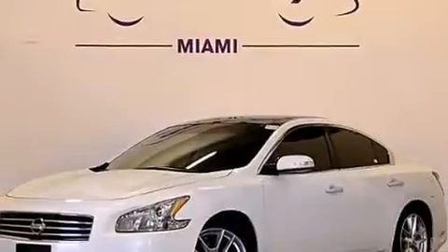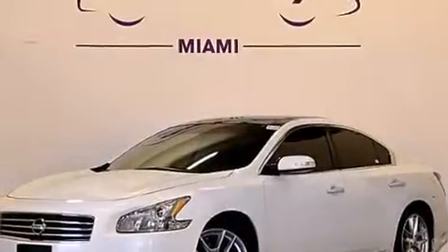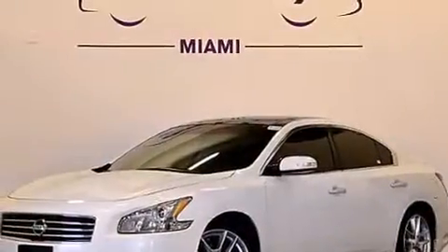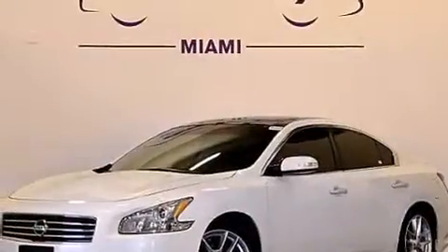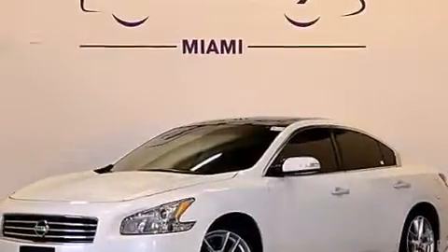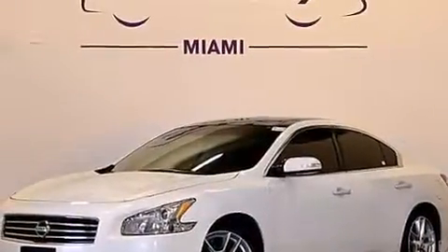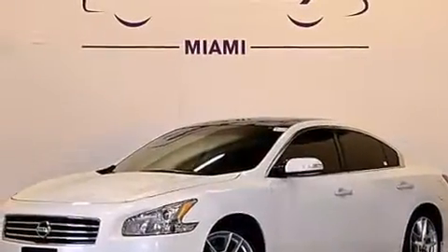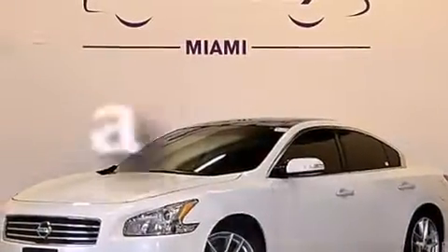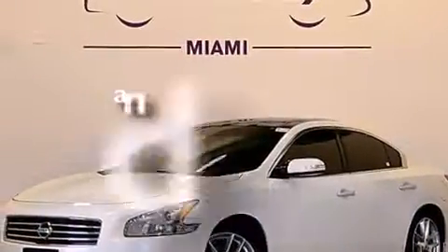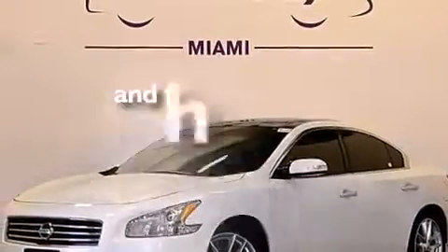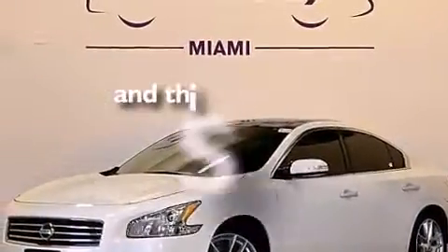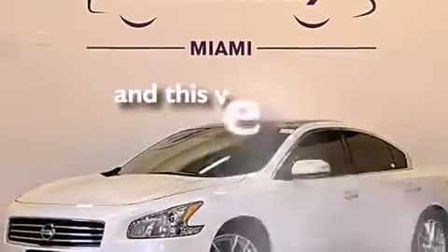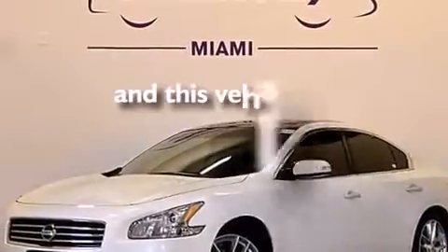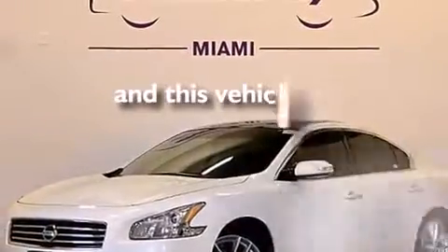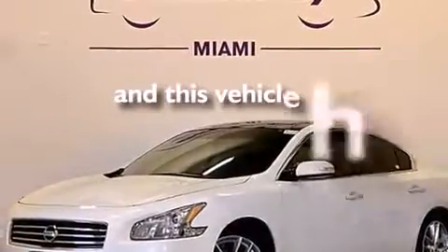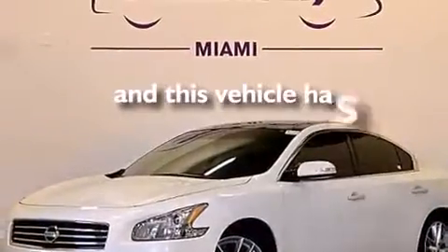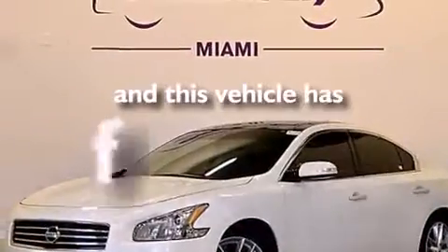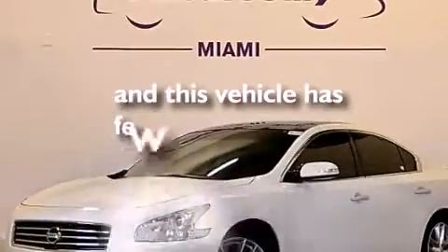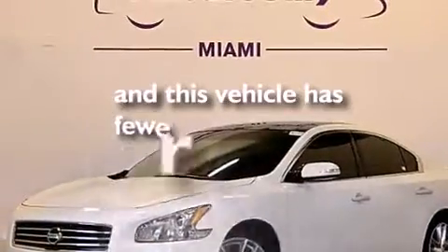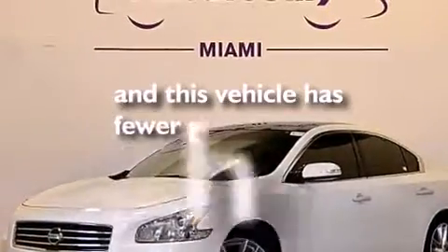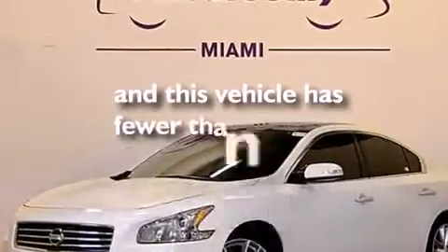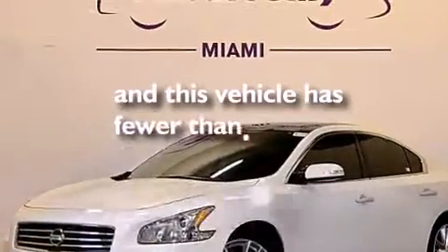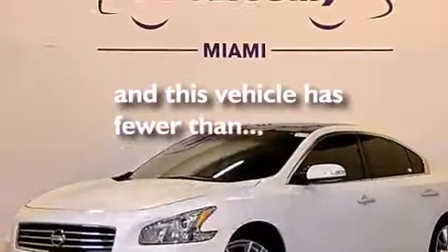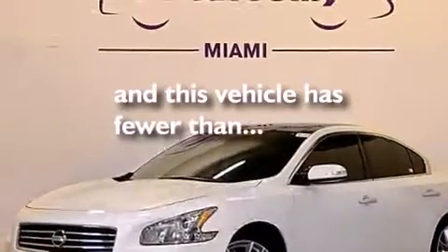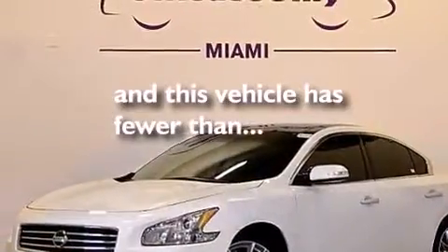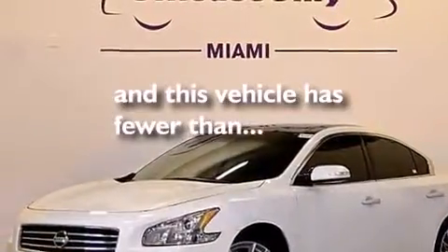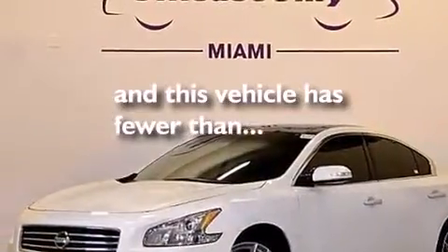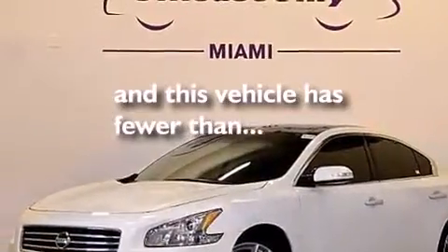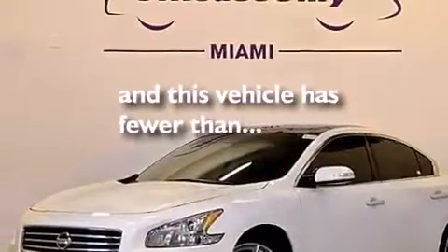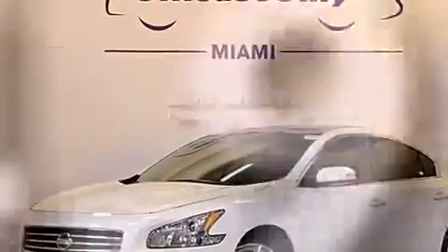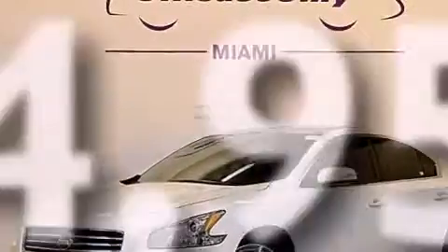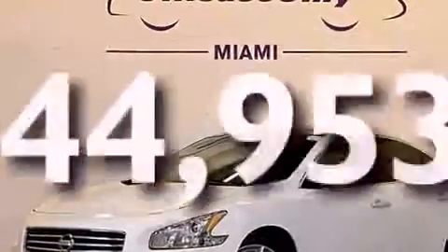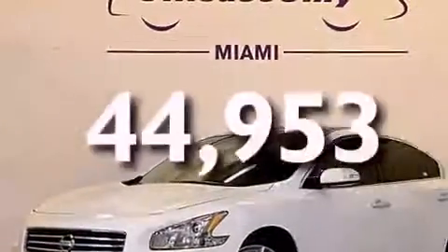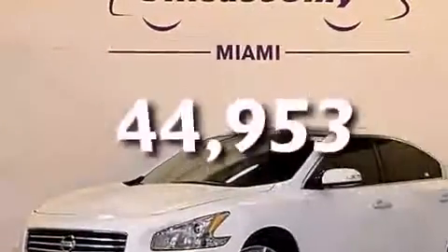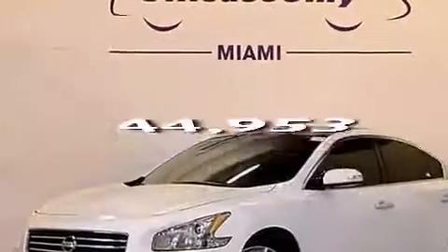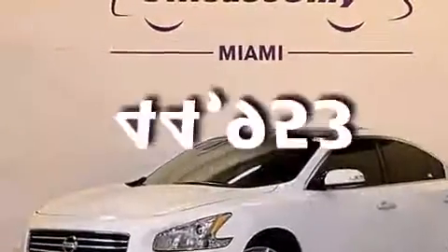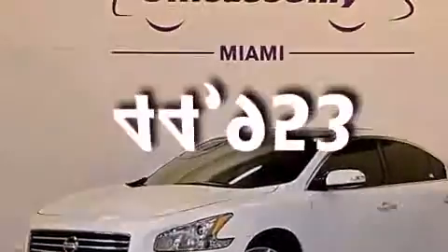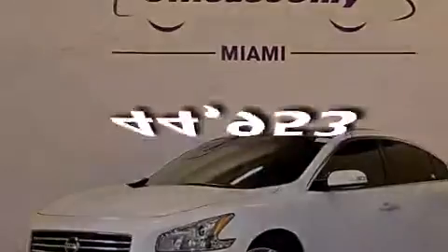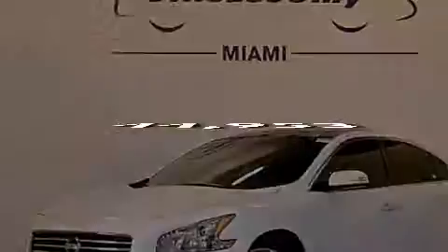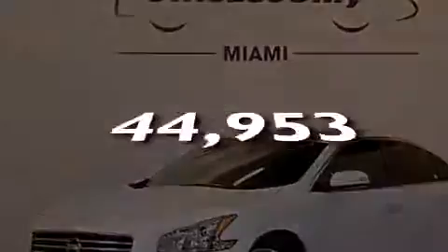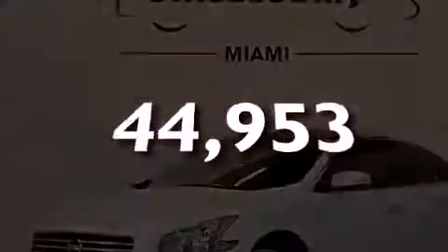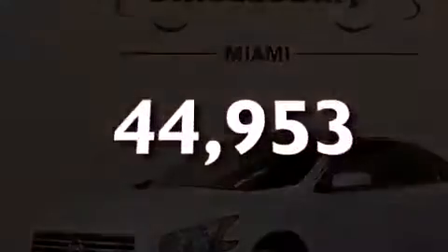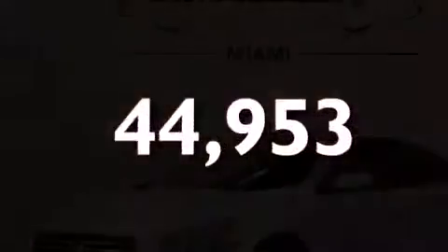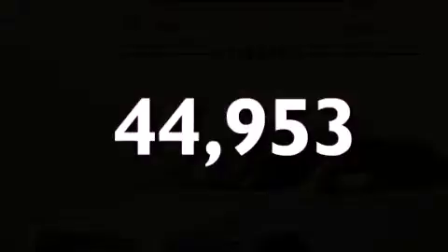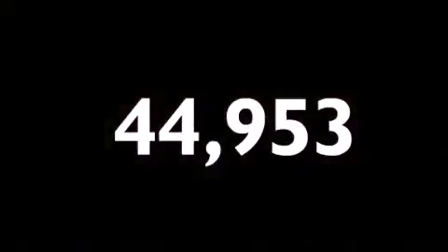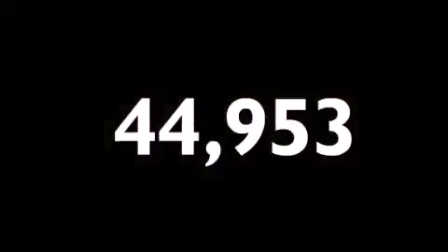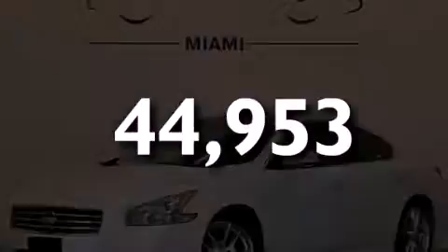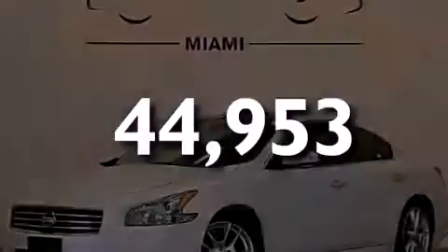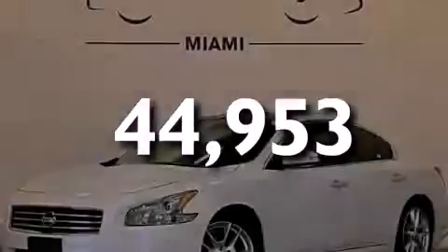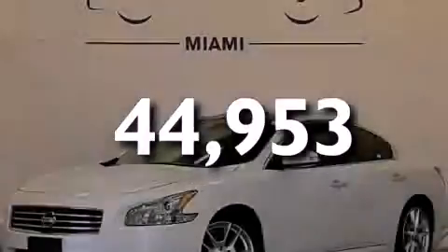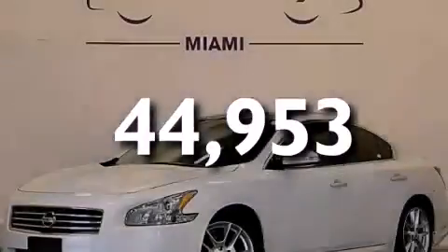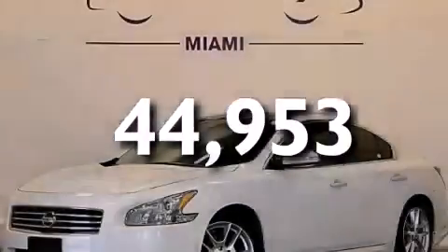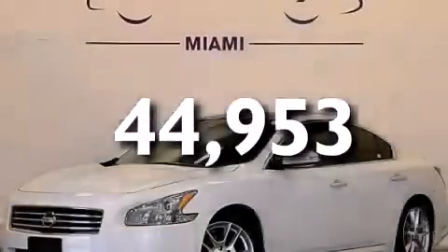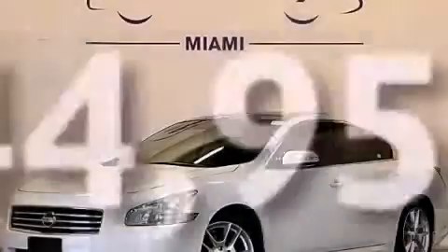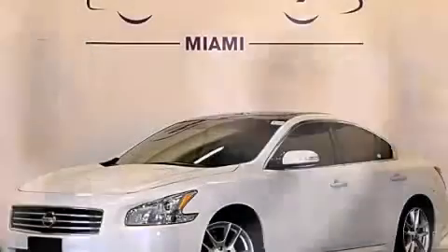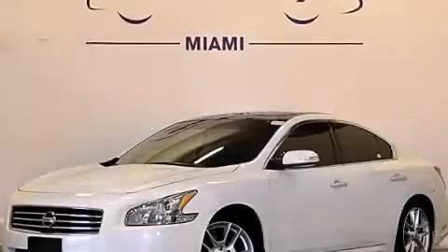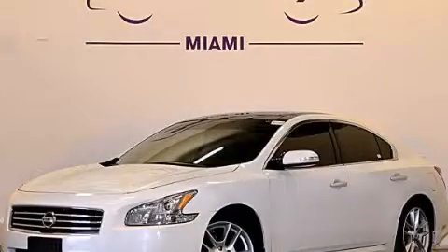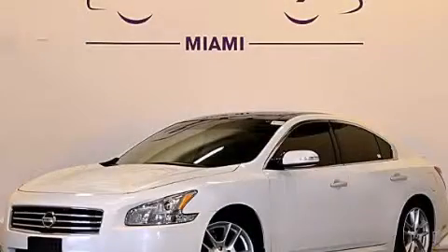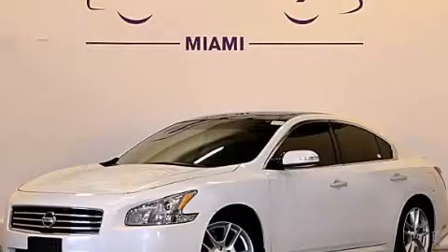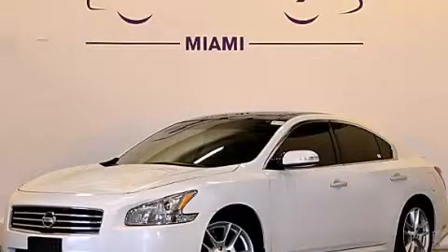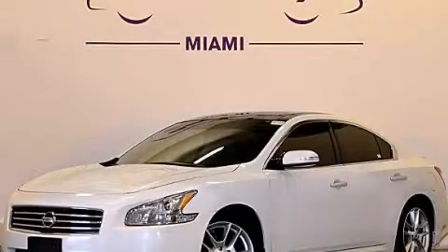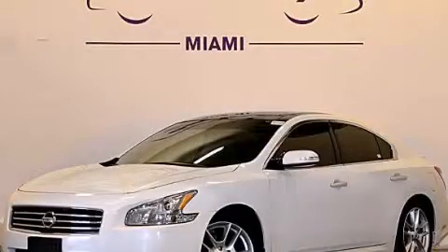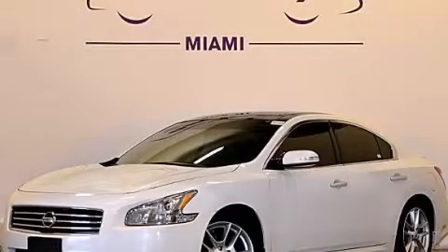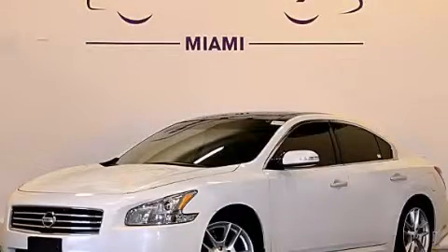Anna's vehicle has fewer than 45,000 miles on the odometer. Contact us today to arrange your test drive.